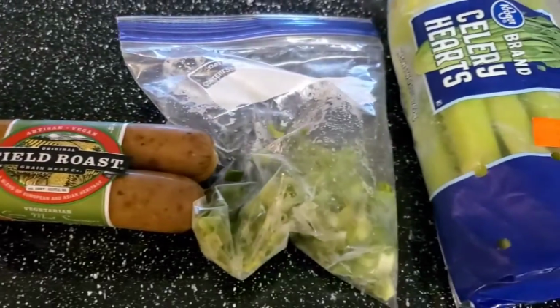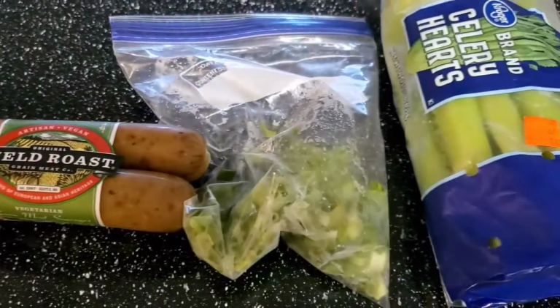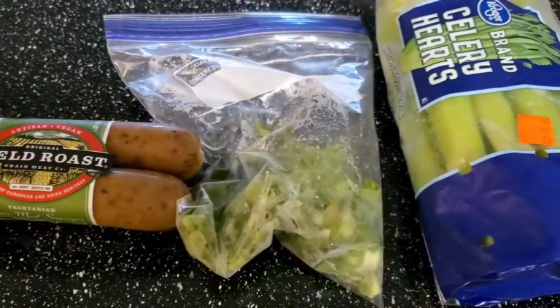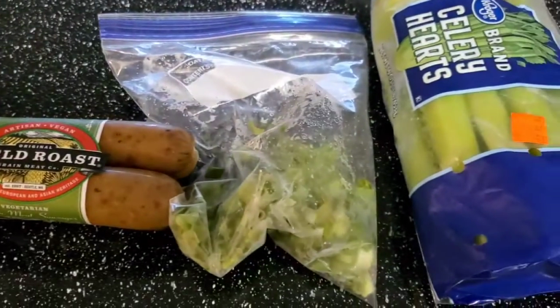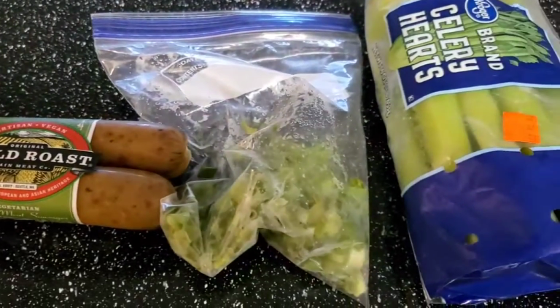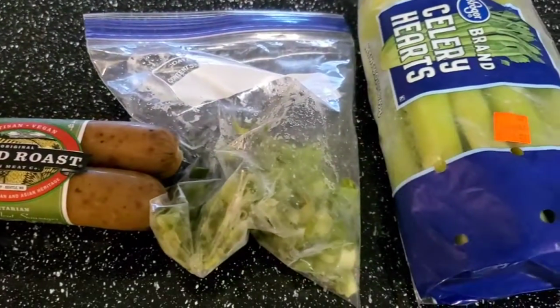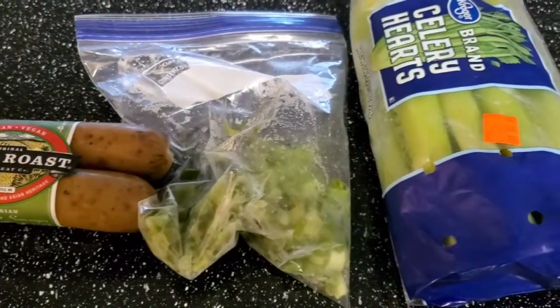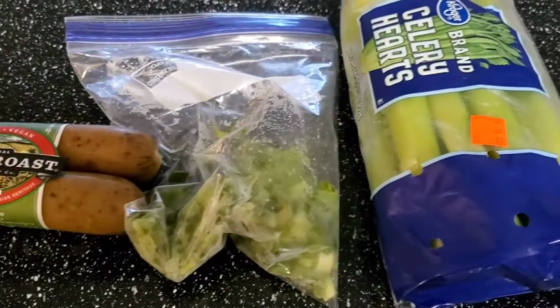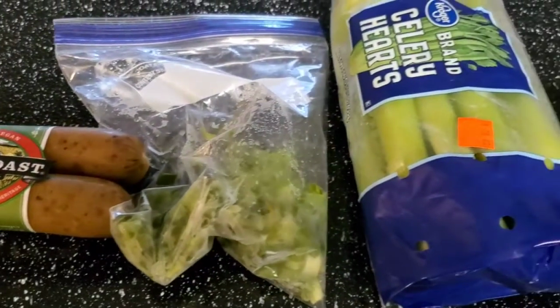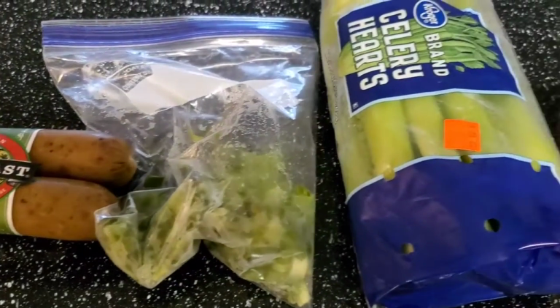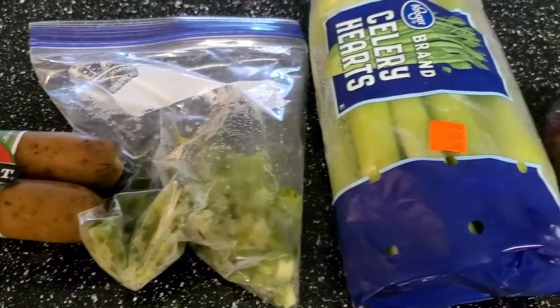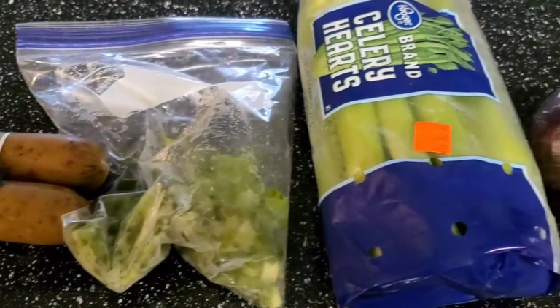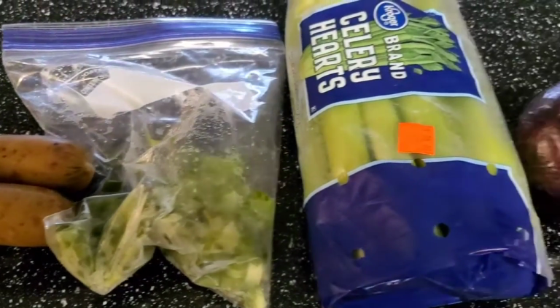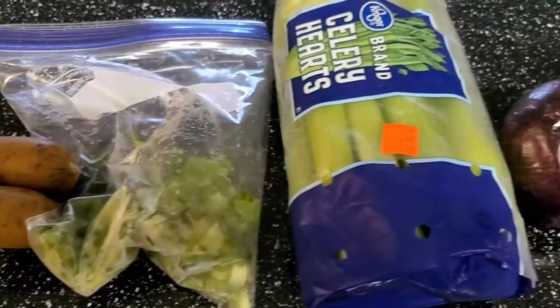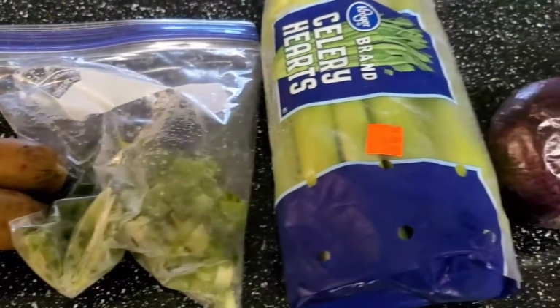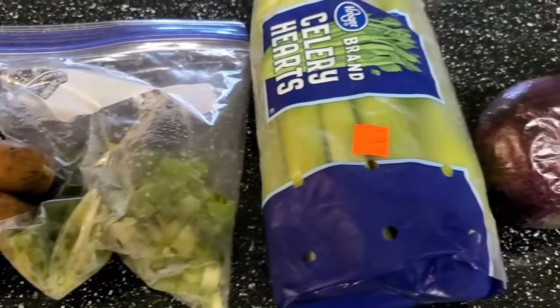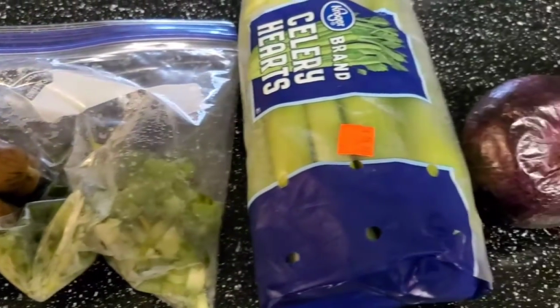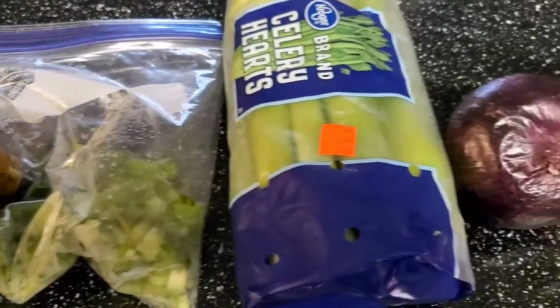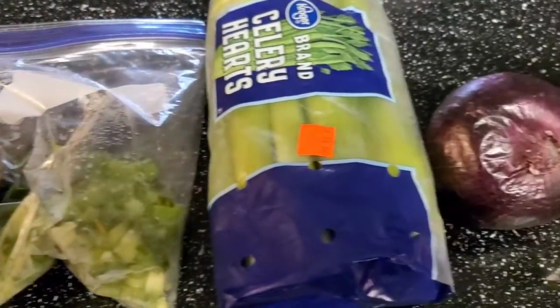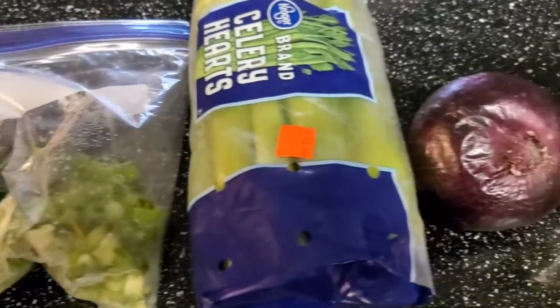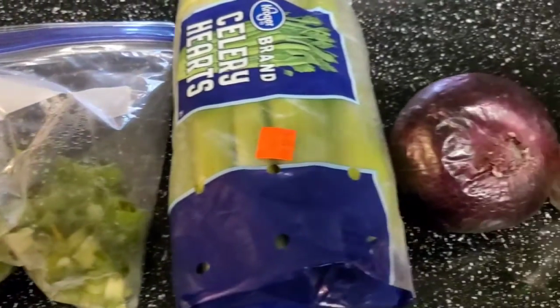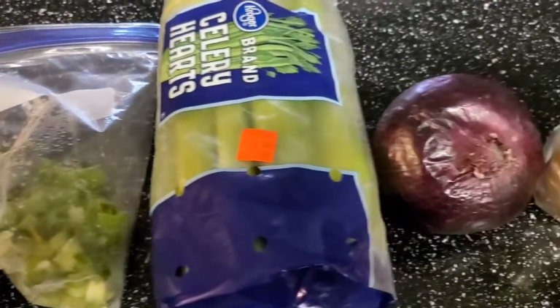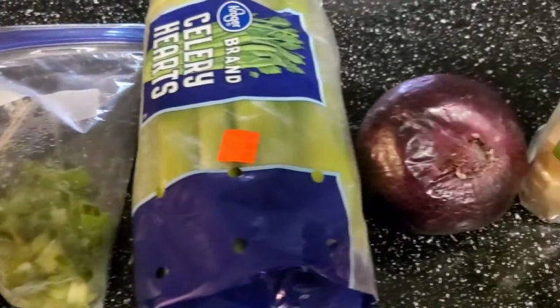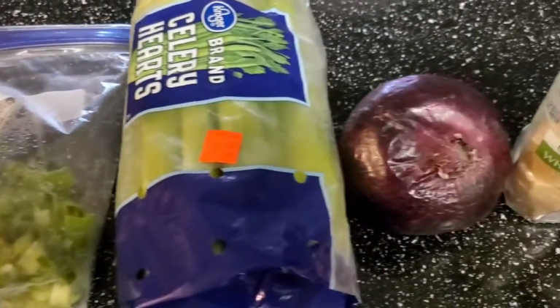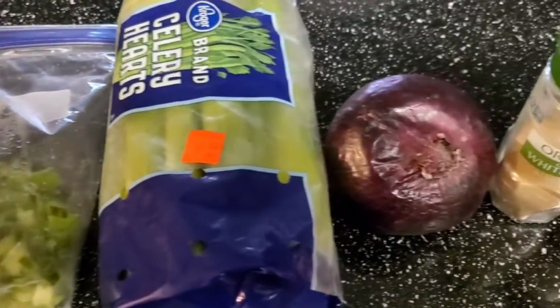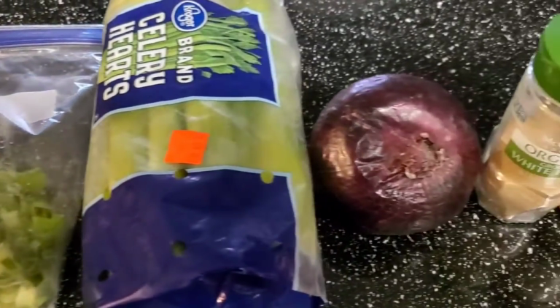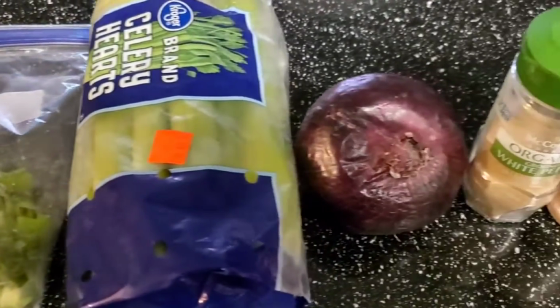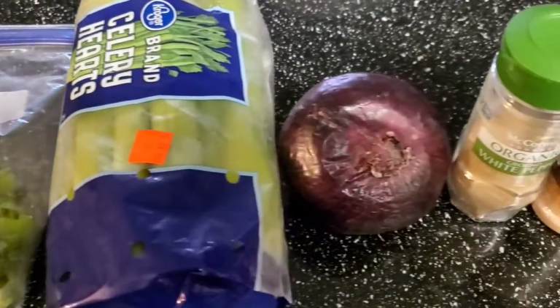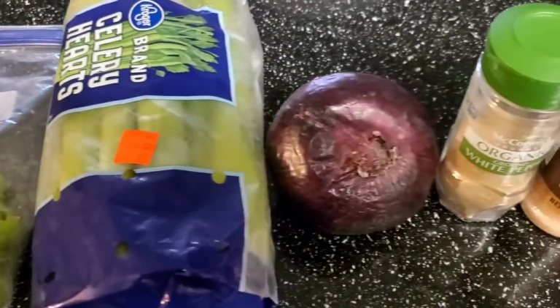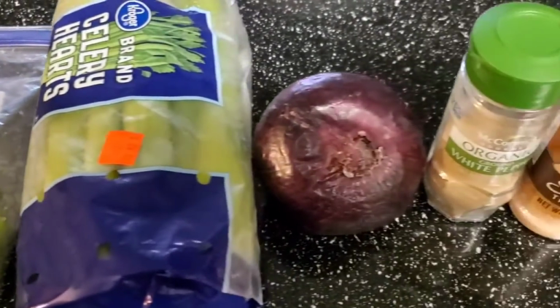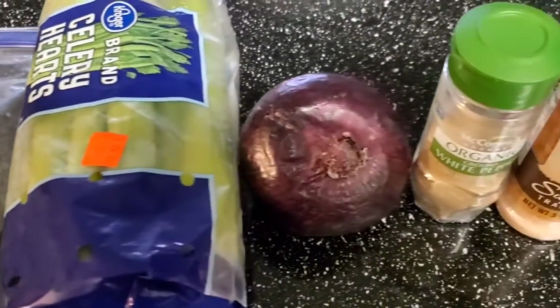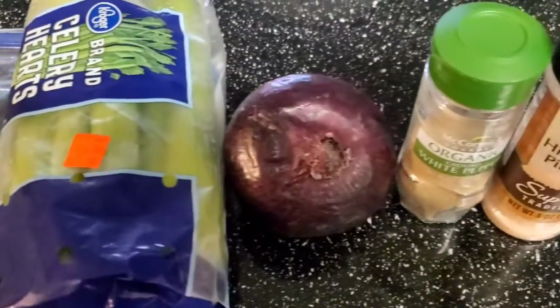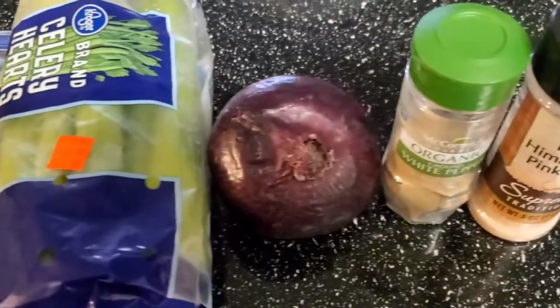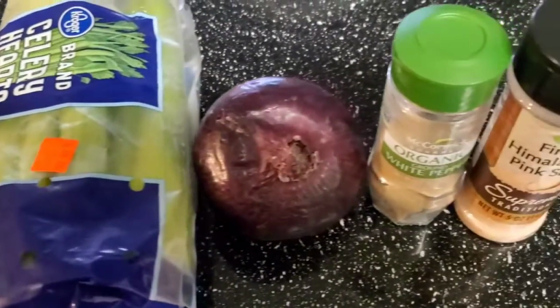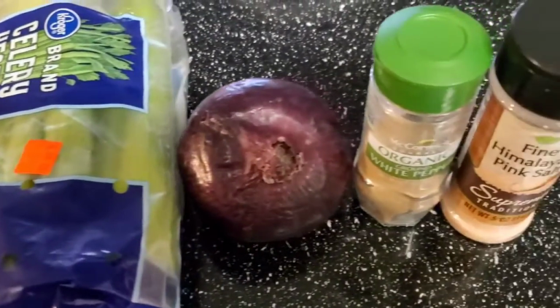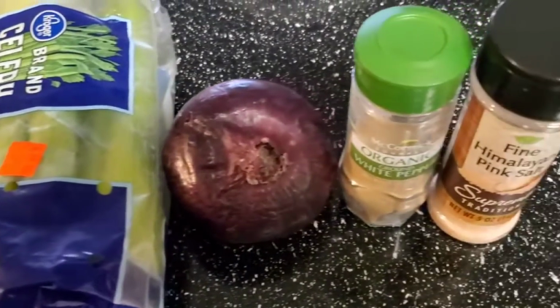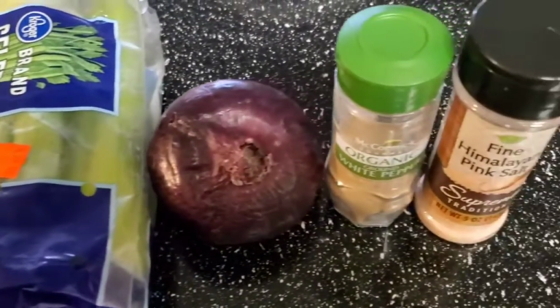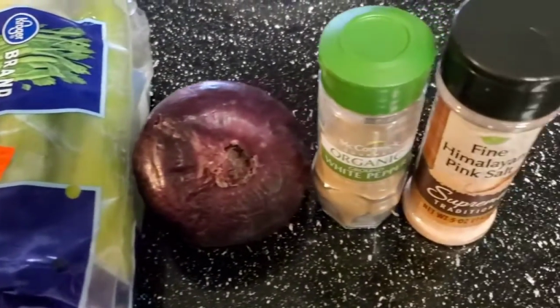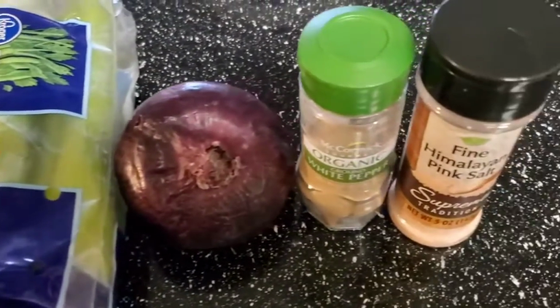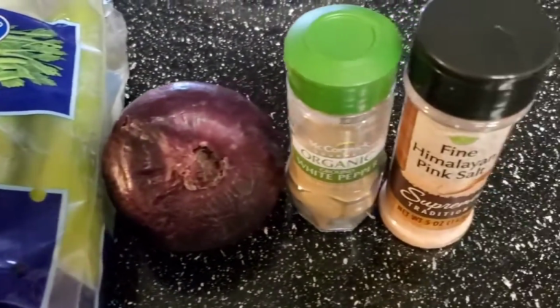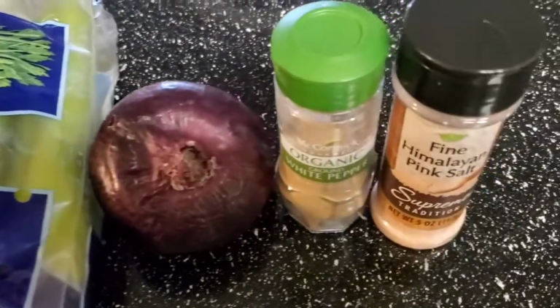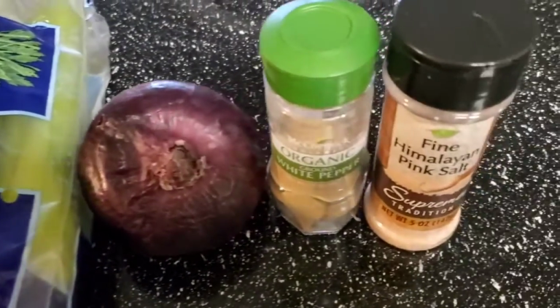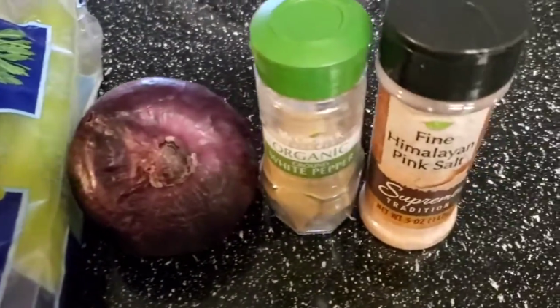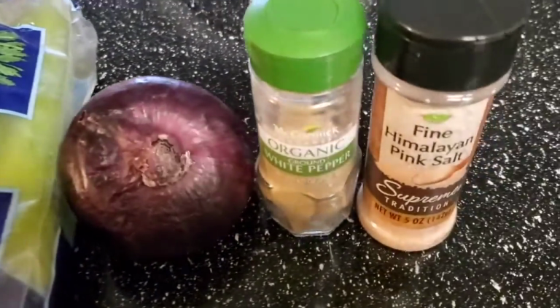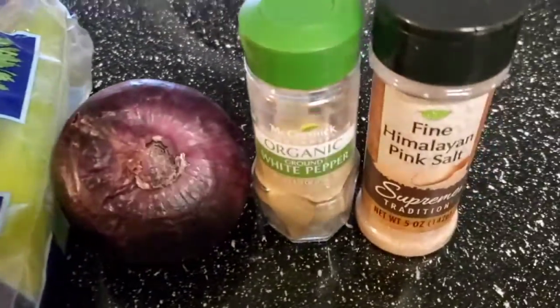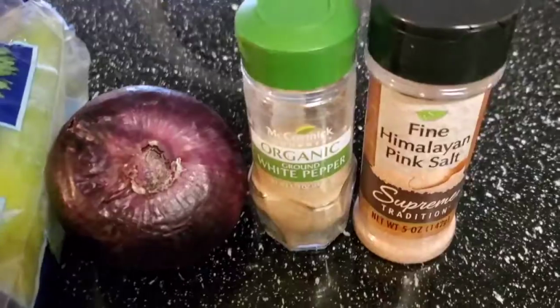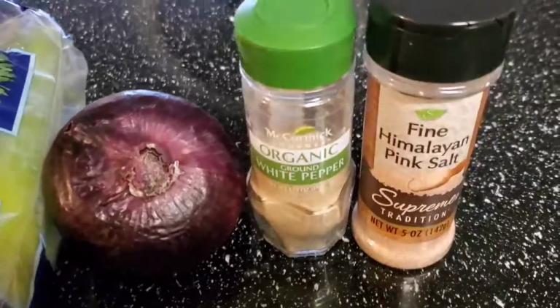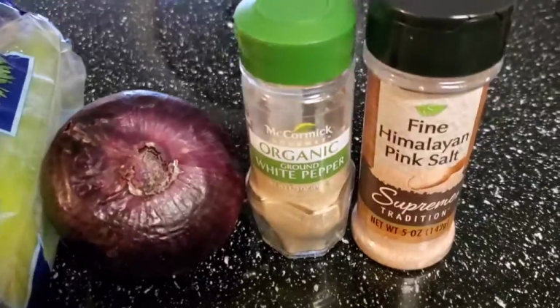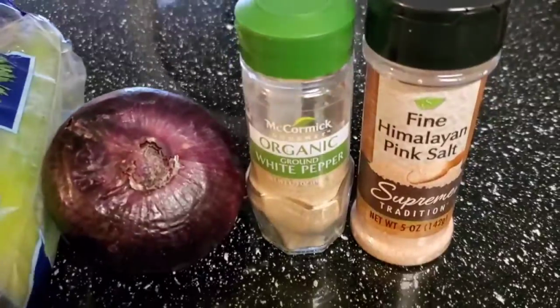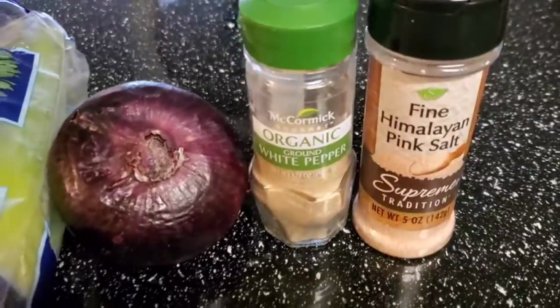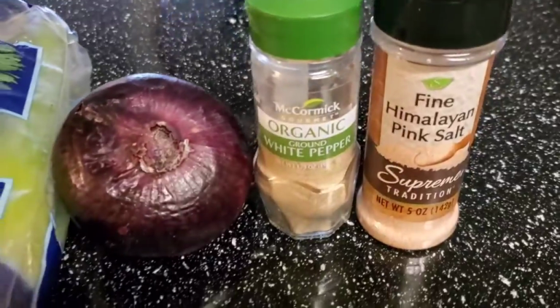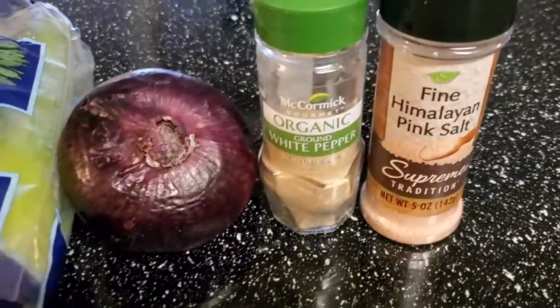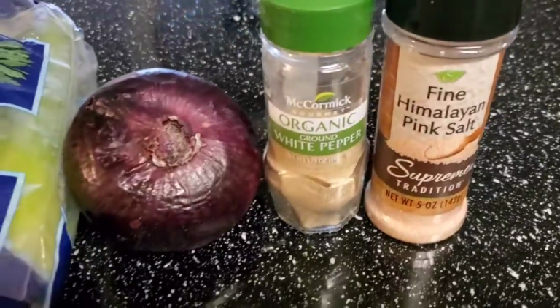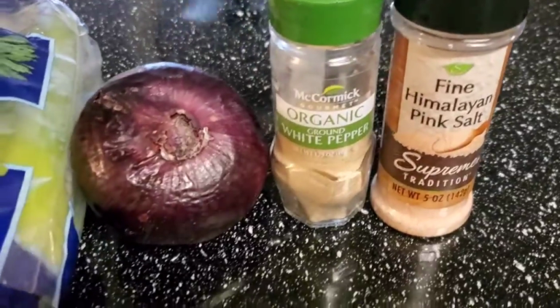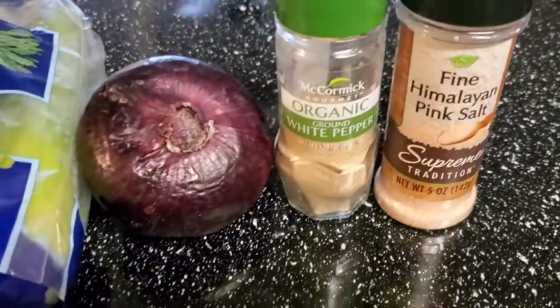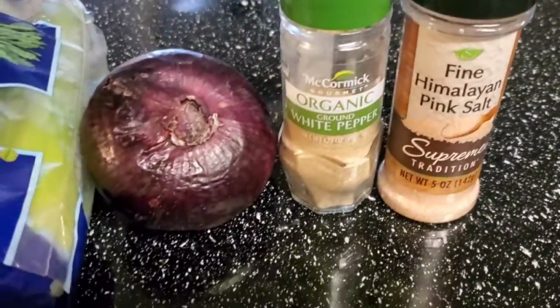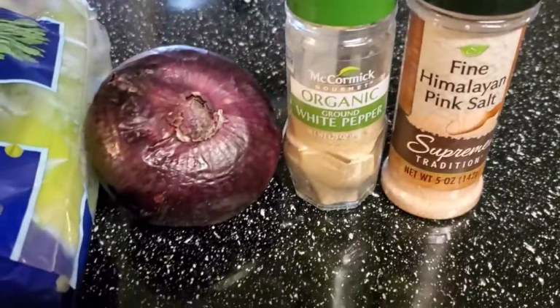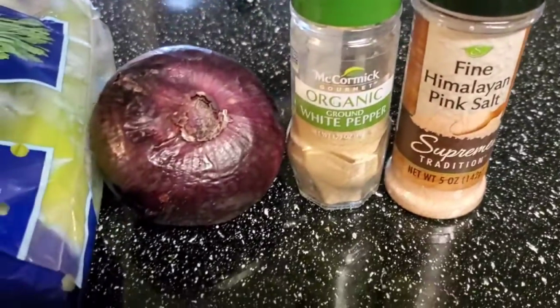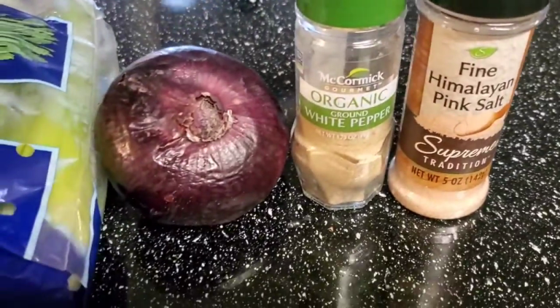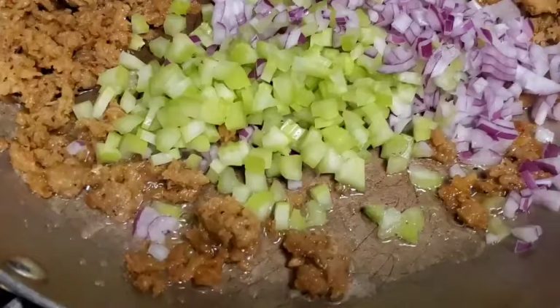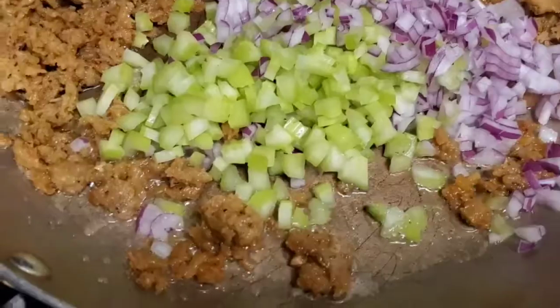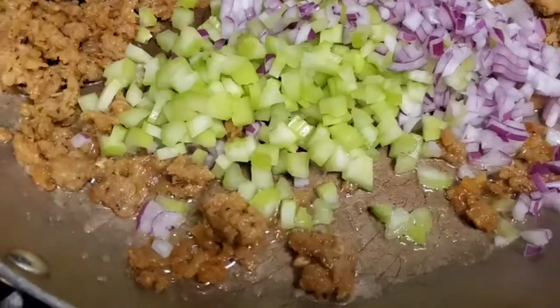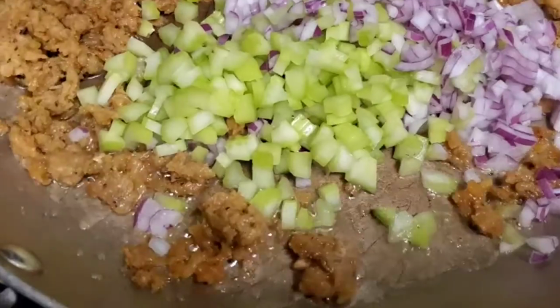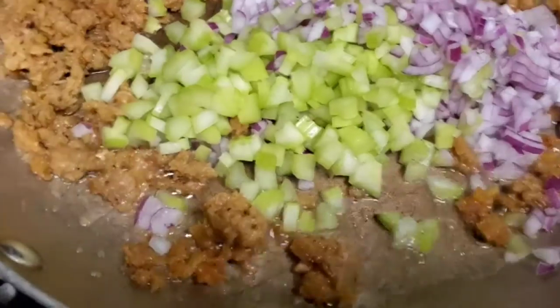vegan sausage, green onion, celery, one medium onion, white pepper, and salt for seasoning.